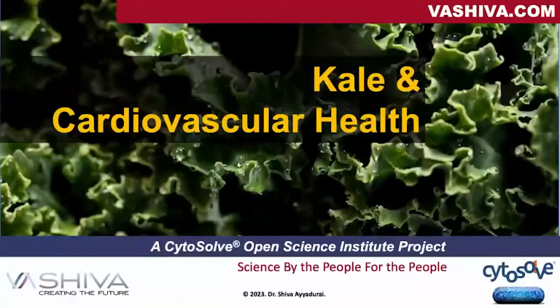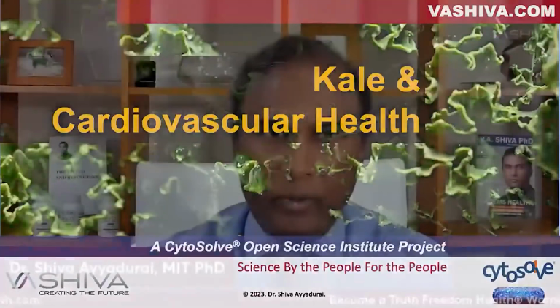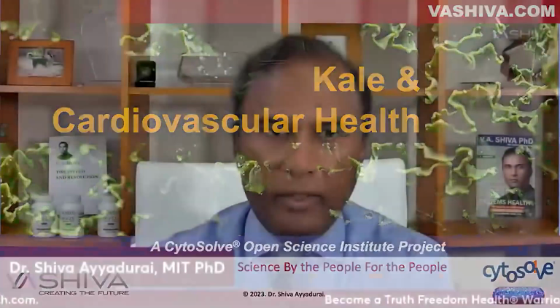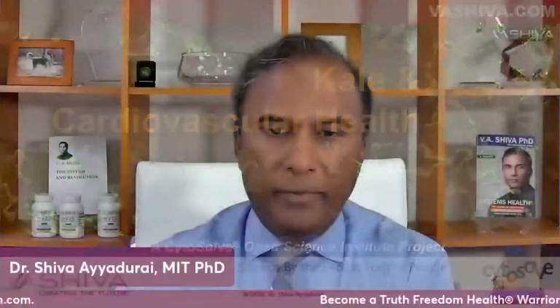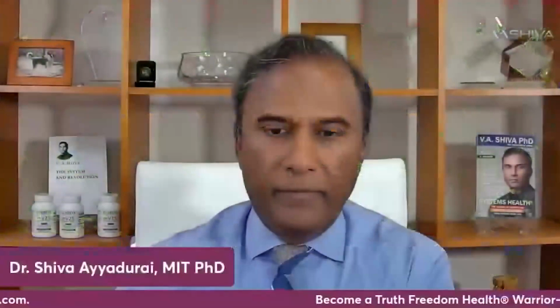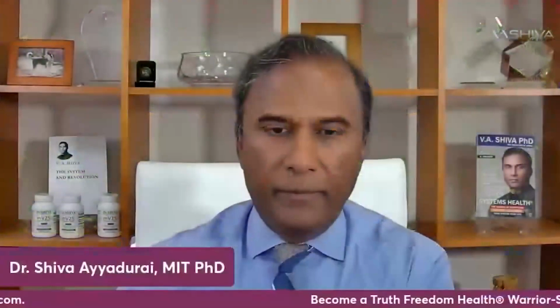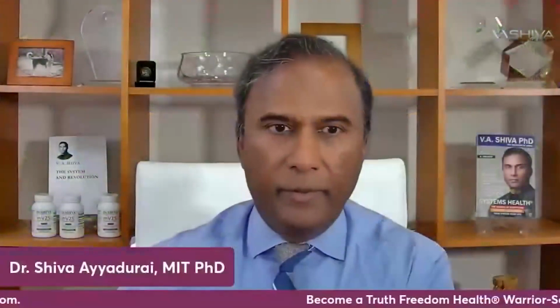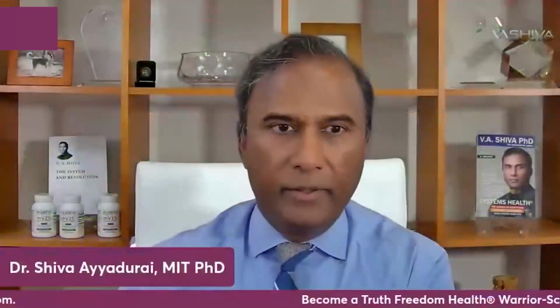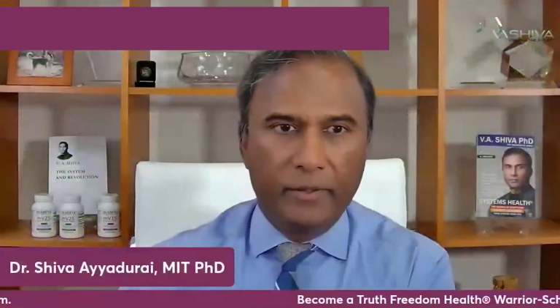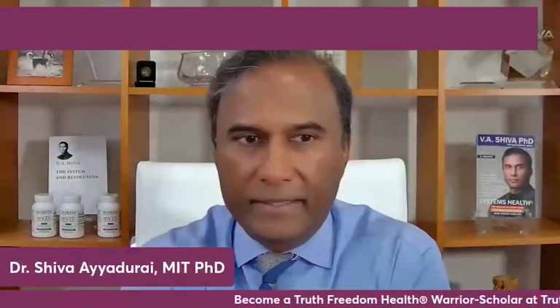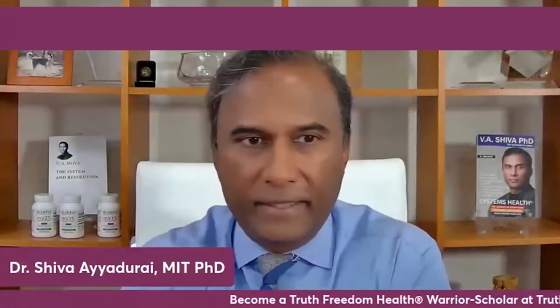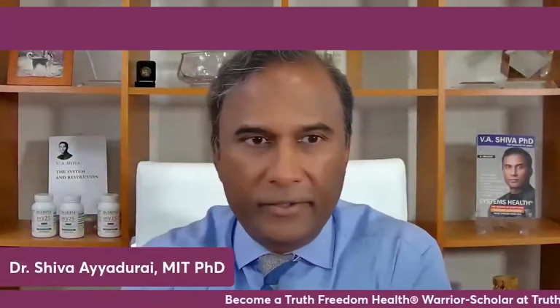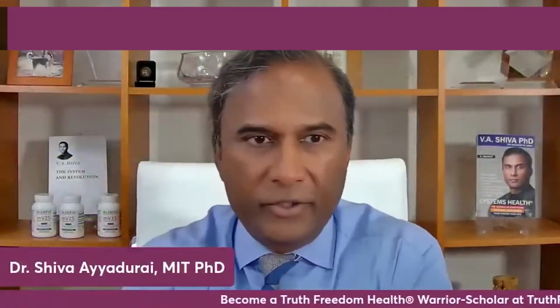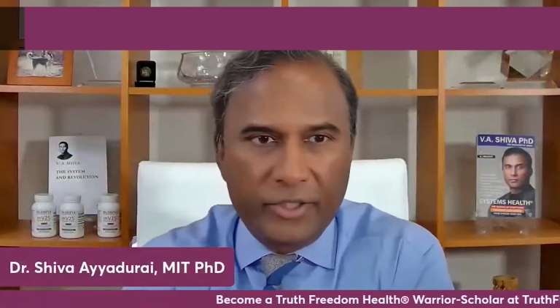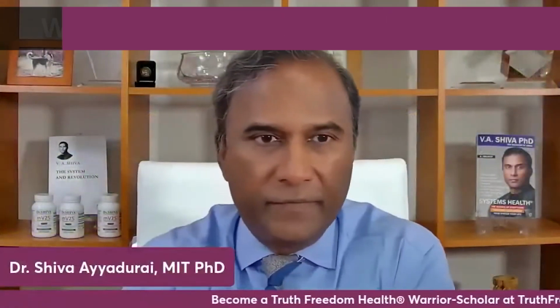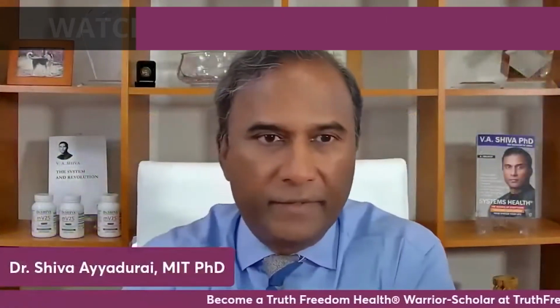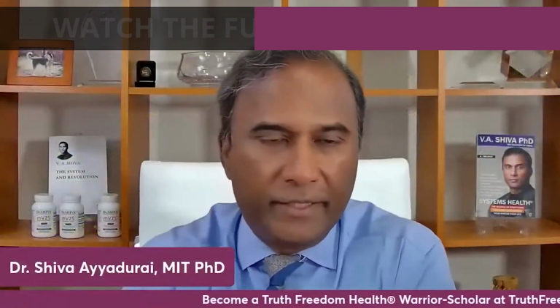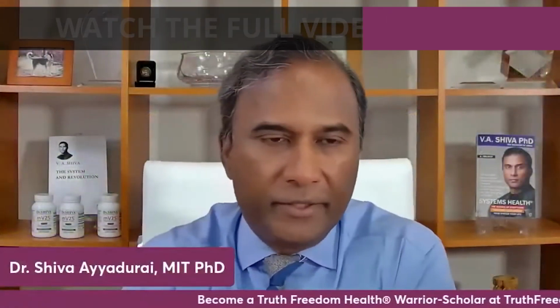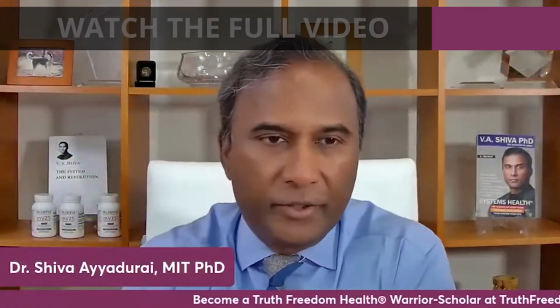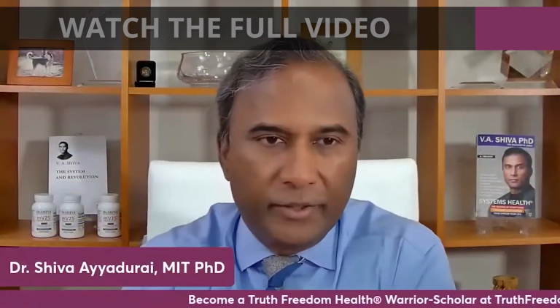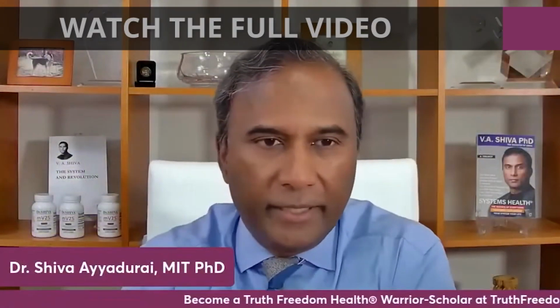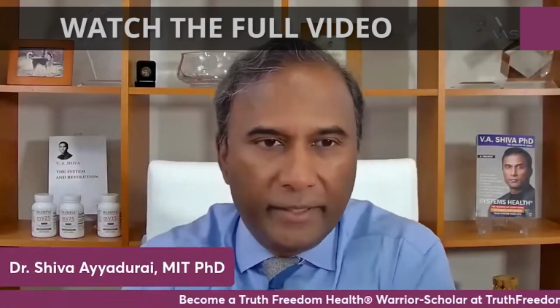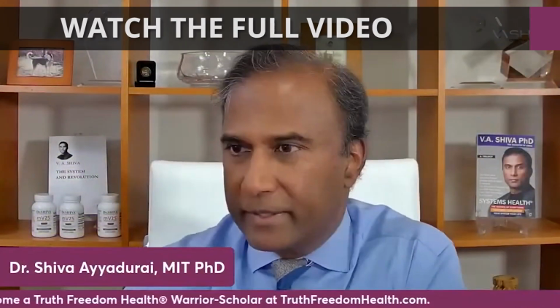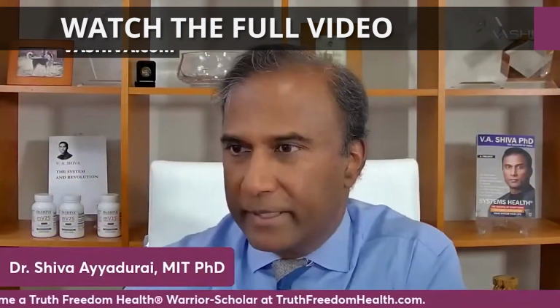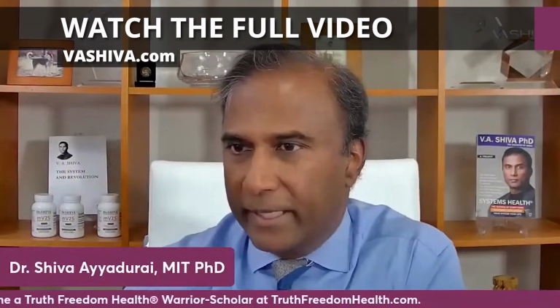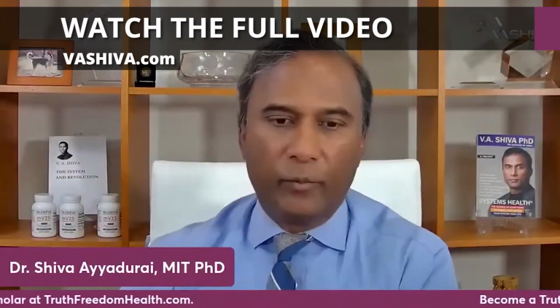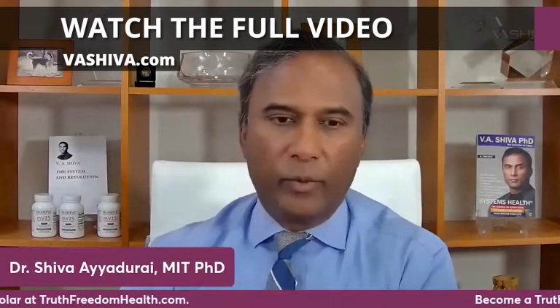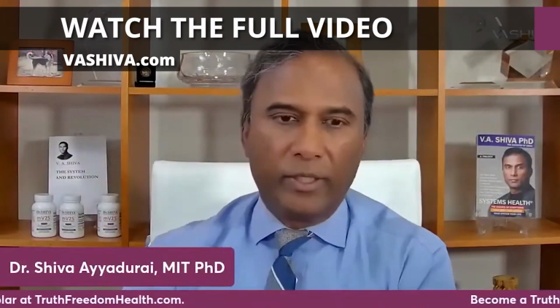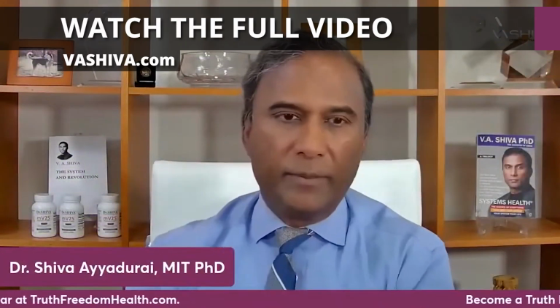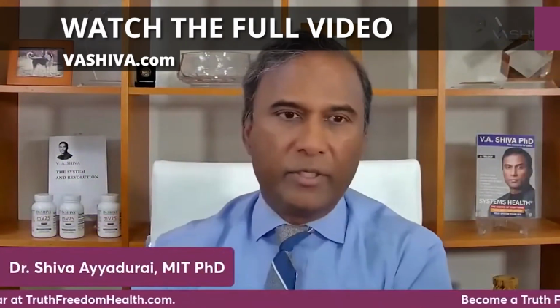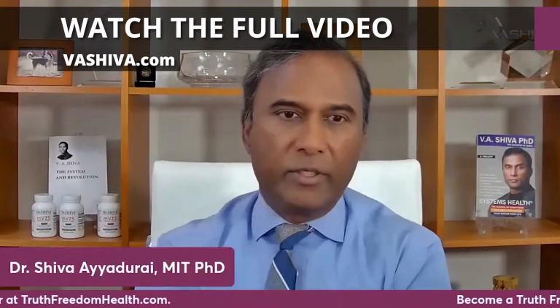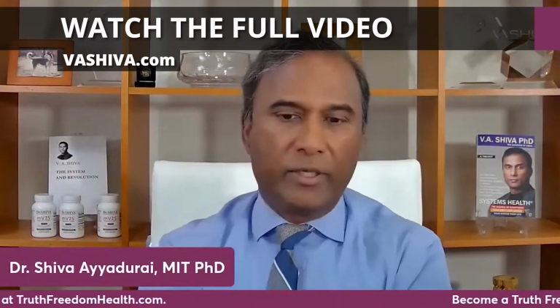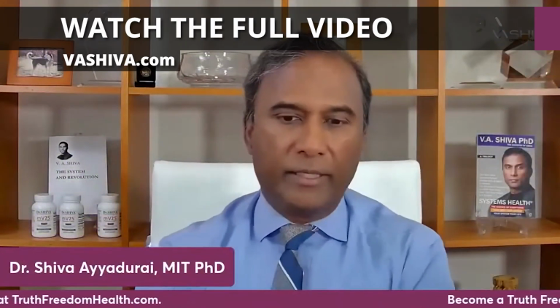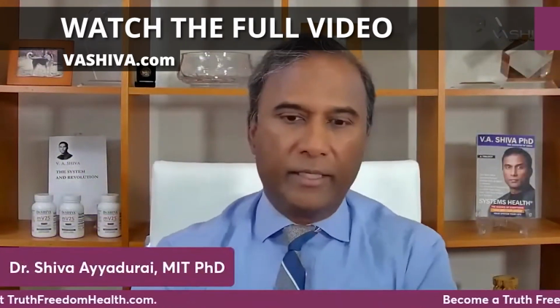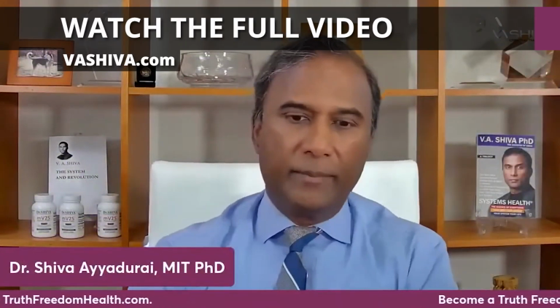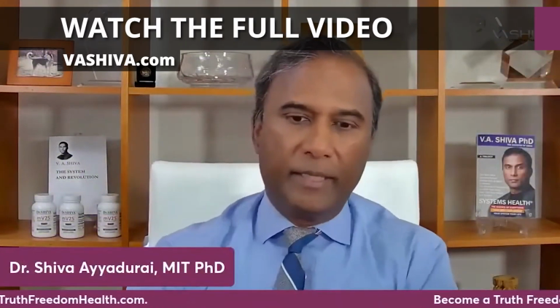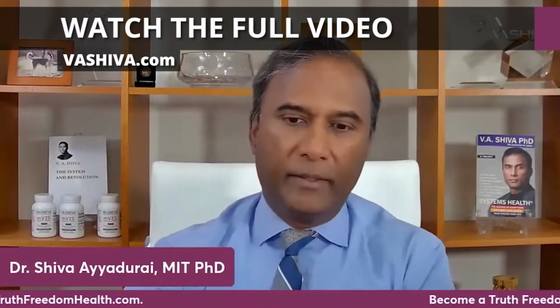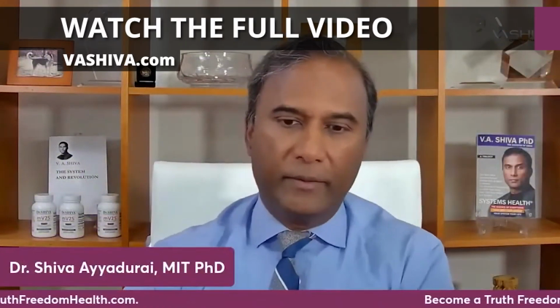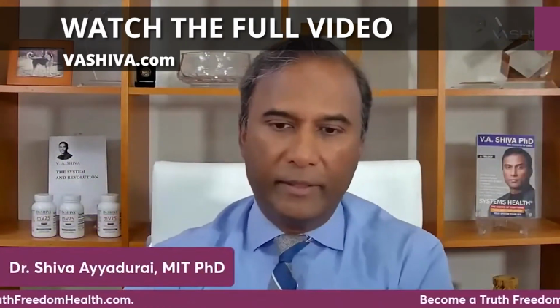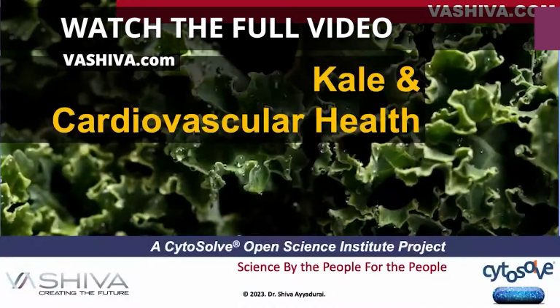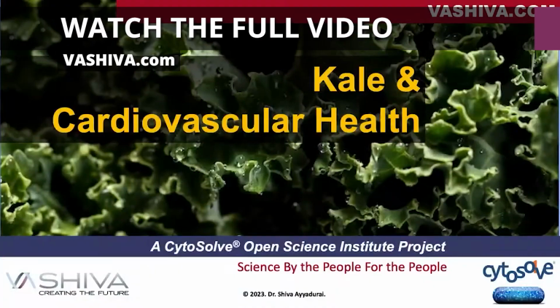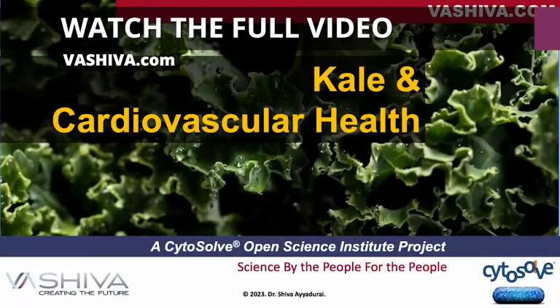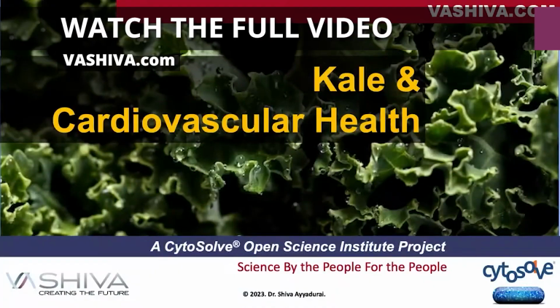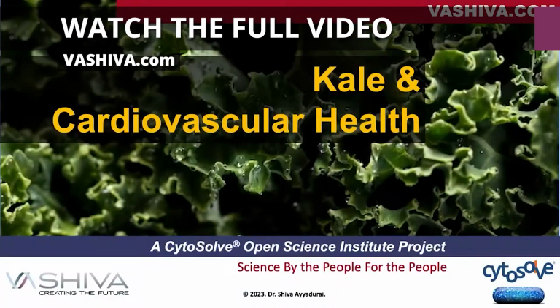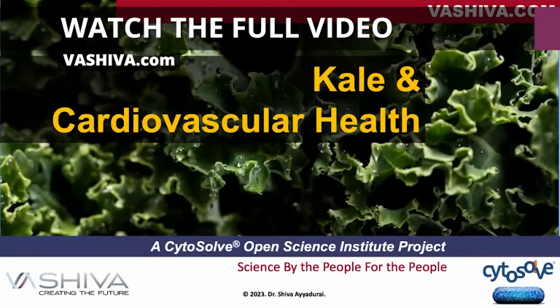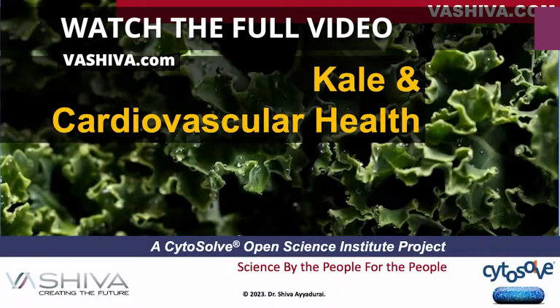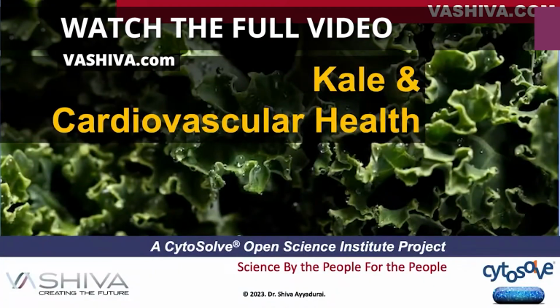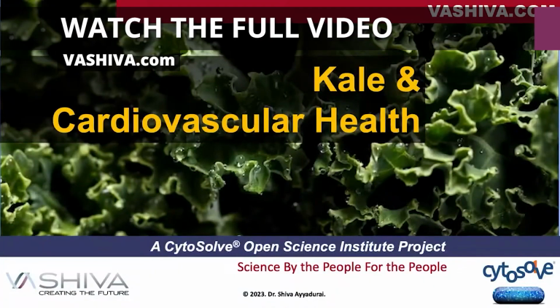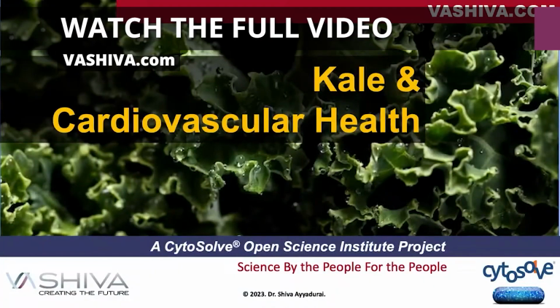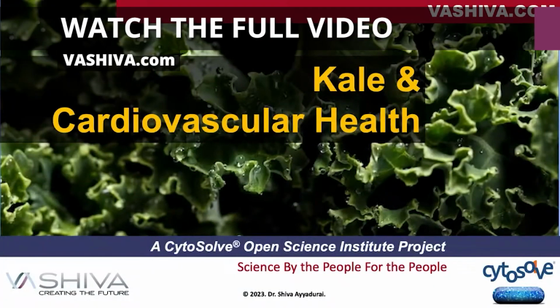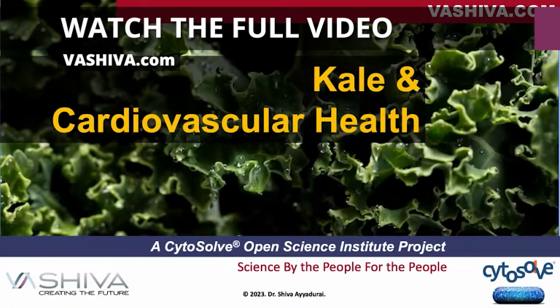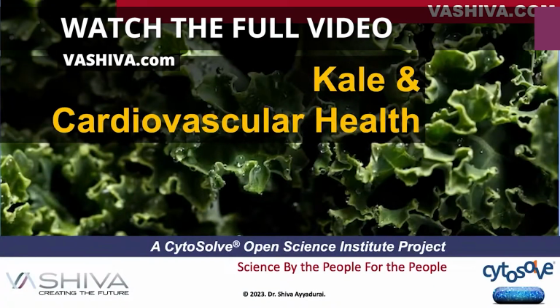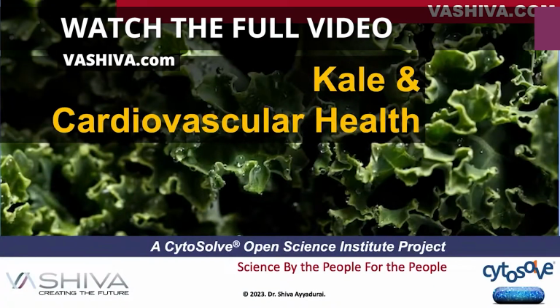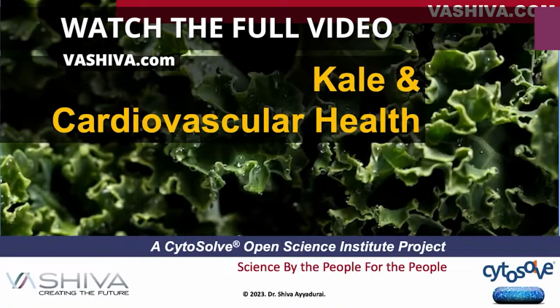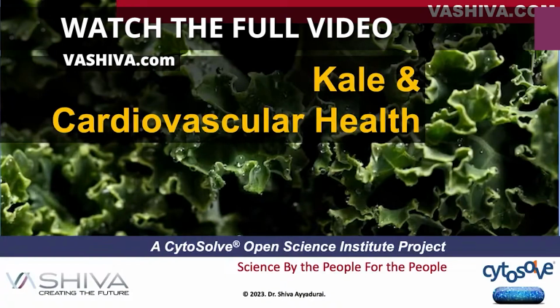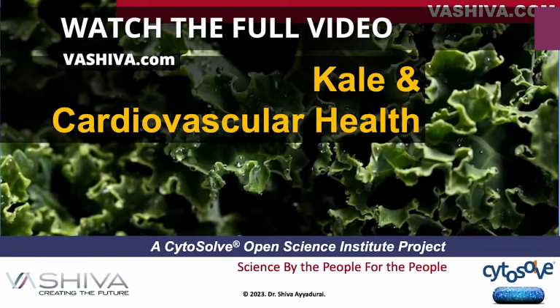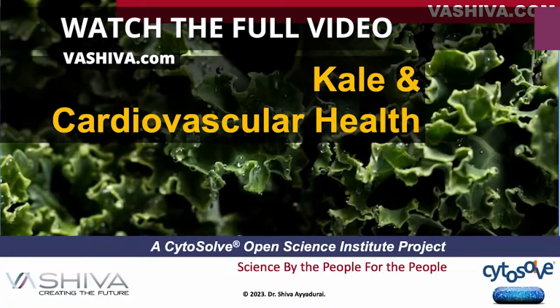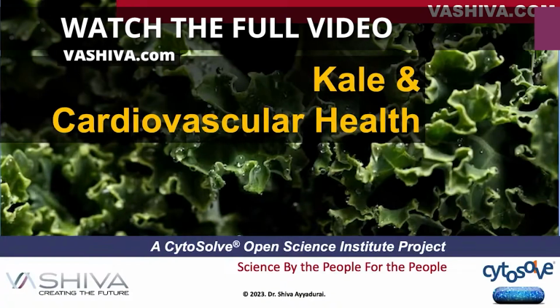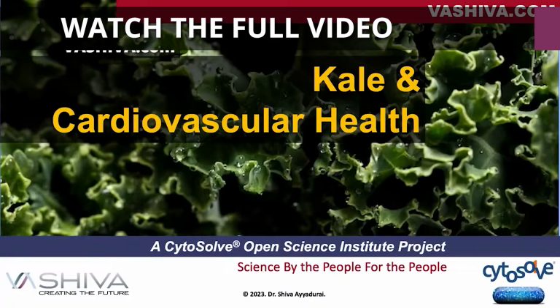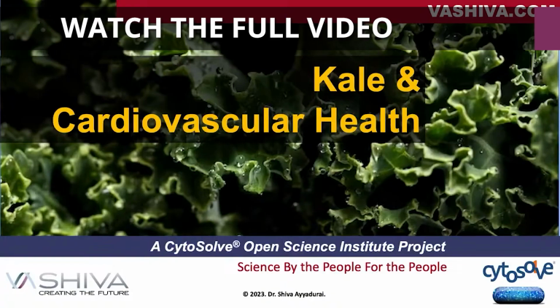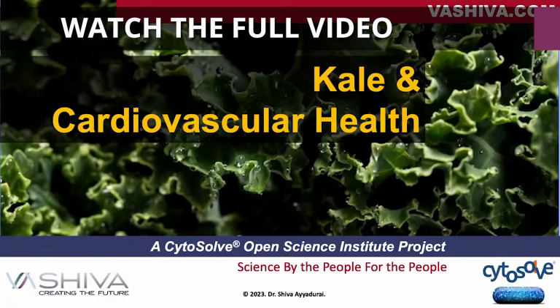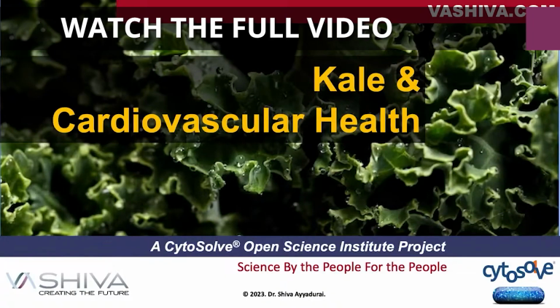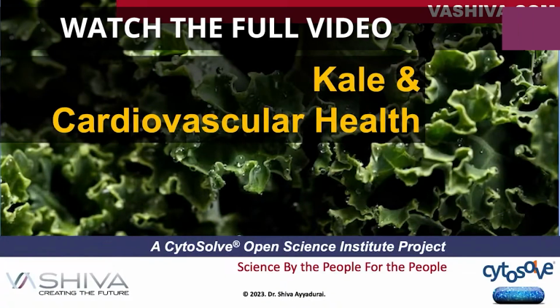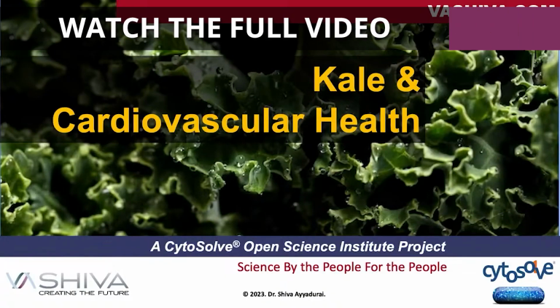Welcome everyone, it's Dr. Shiva Ayyadurai. Today we're going to be talking about kale and cardiovascular health.